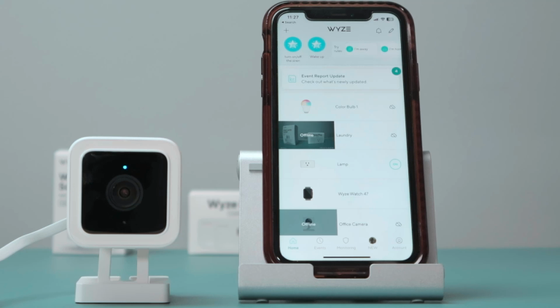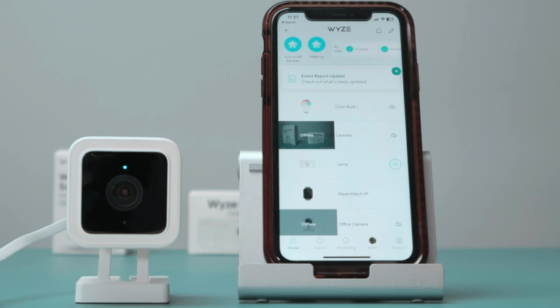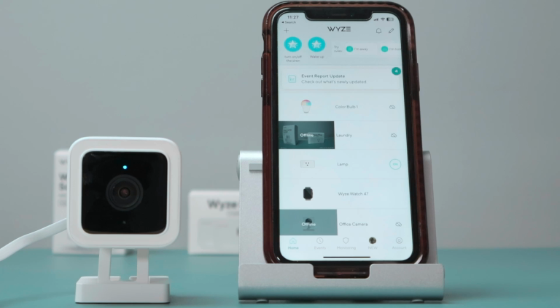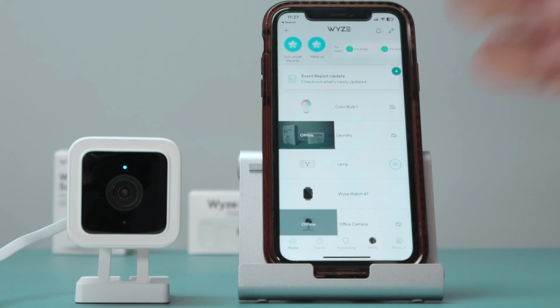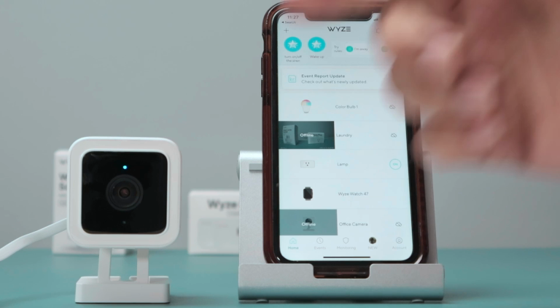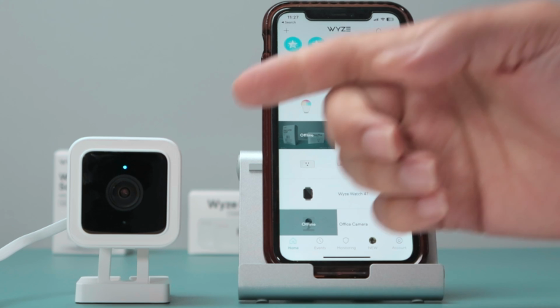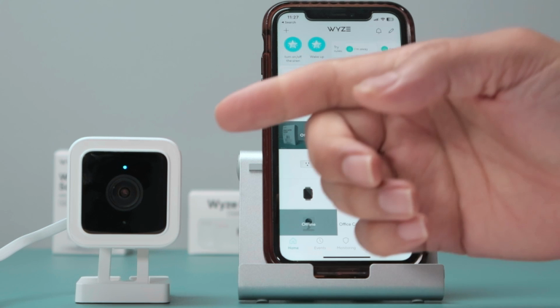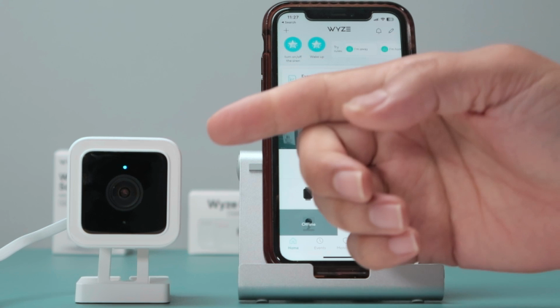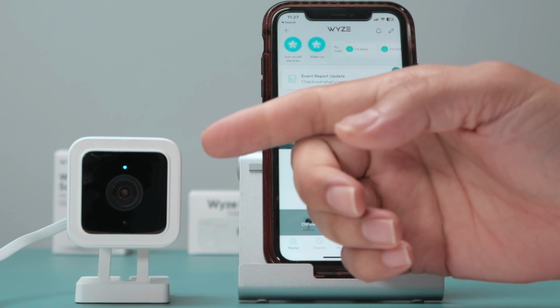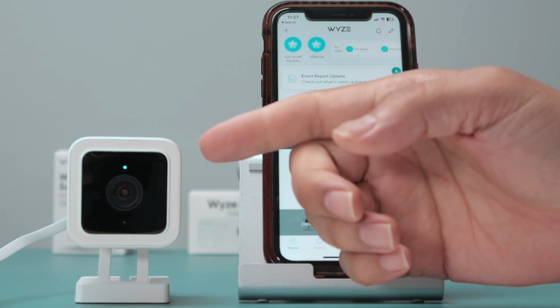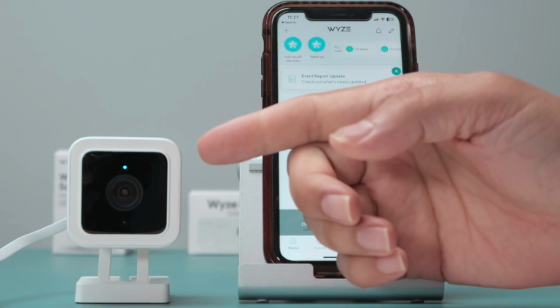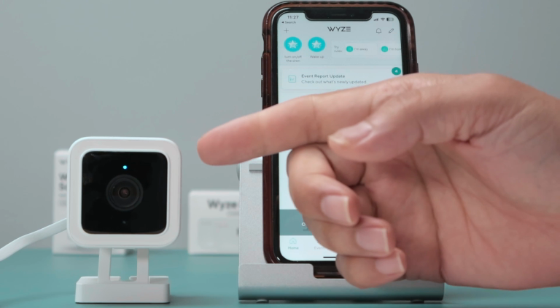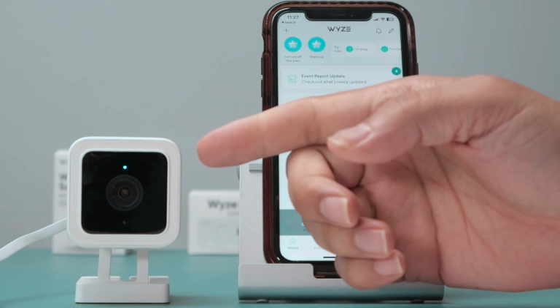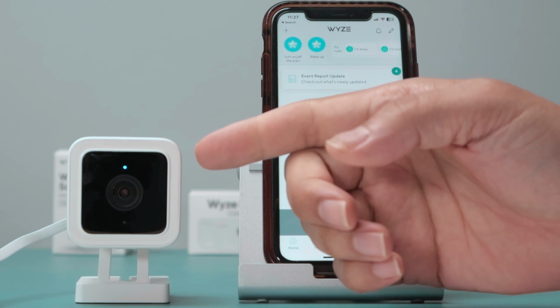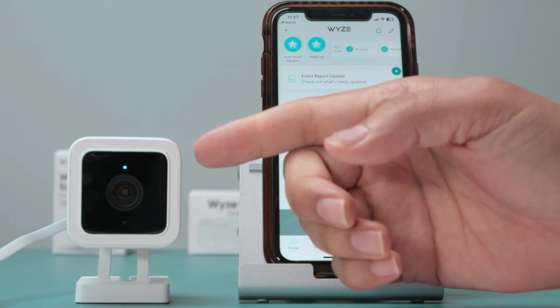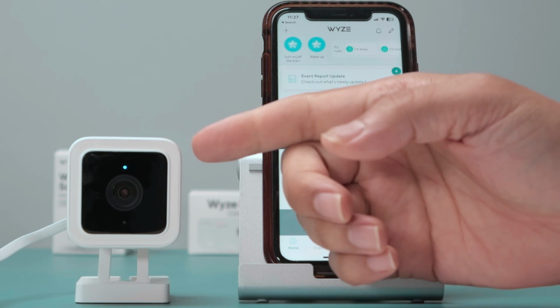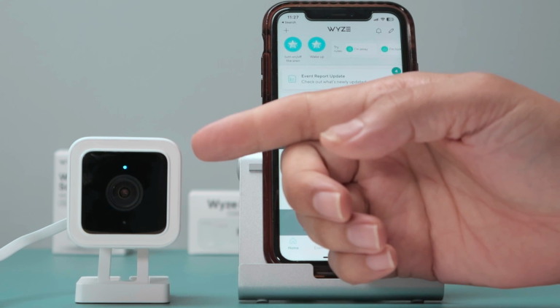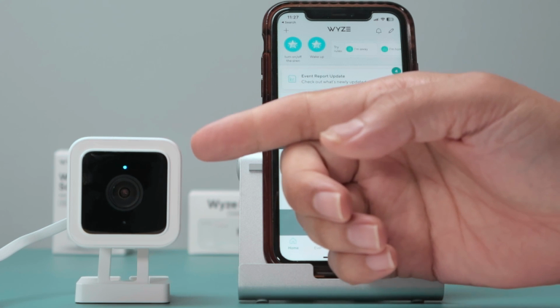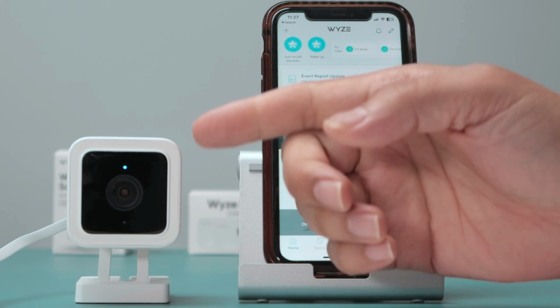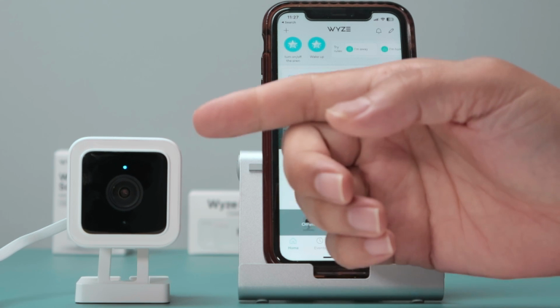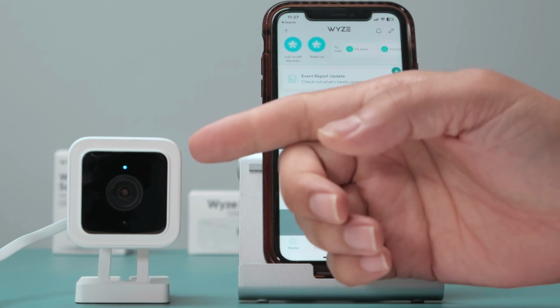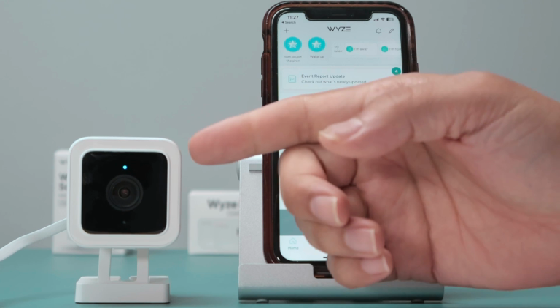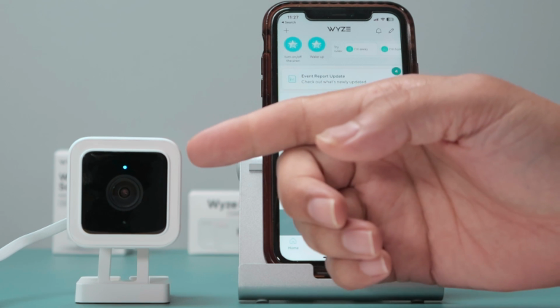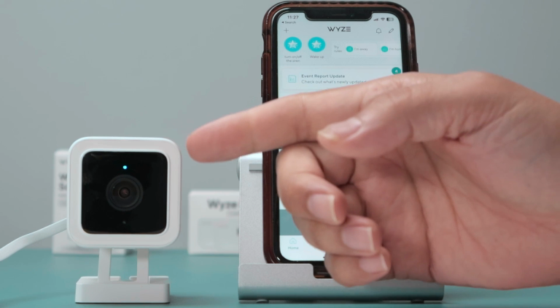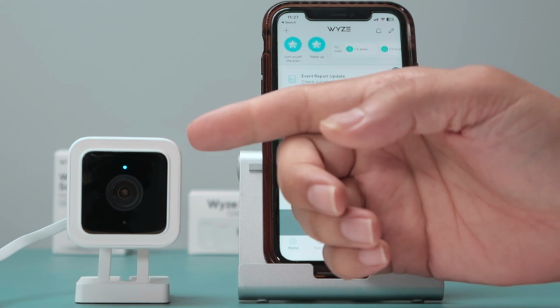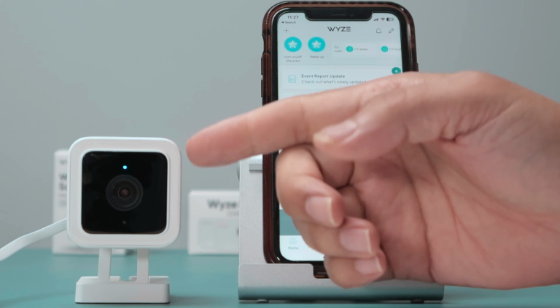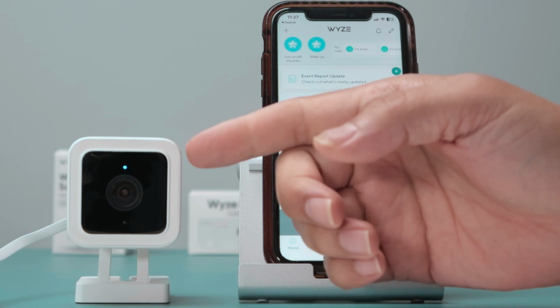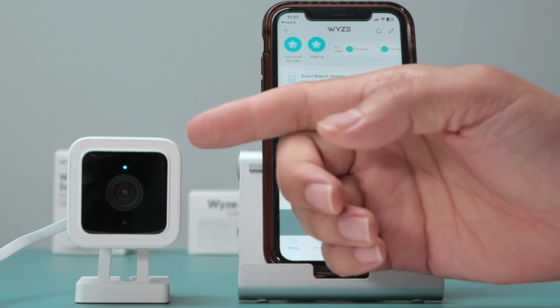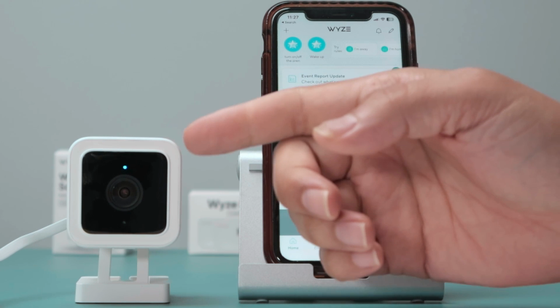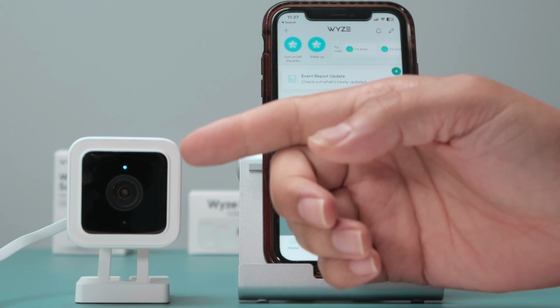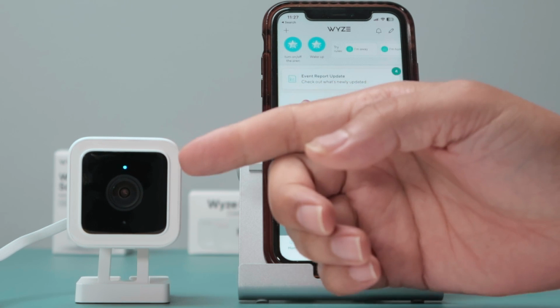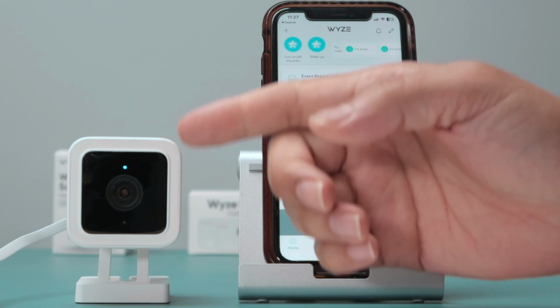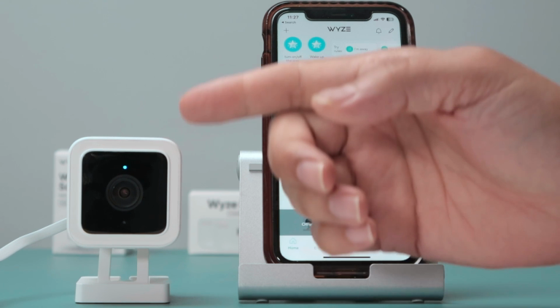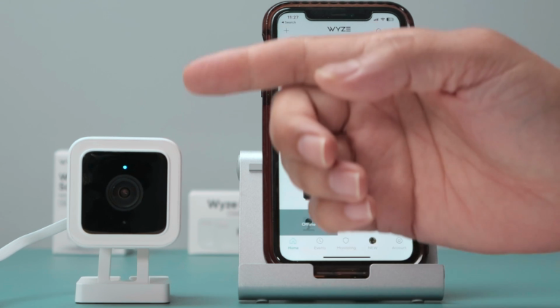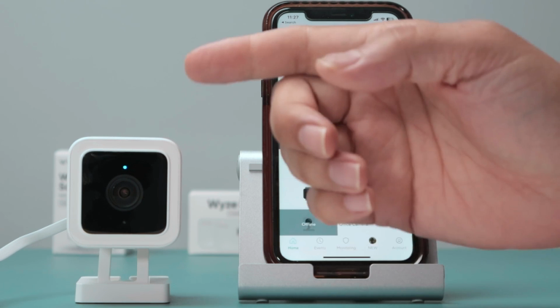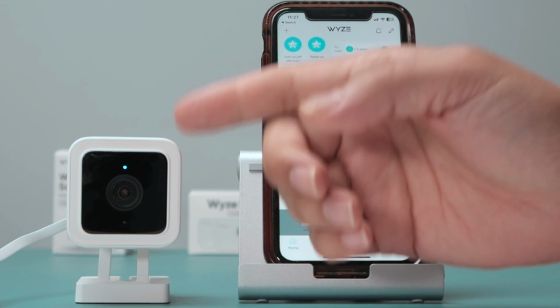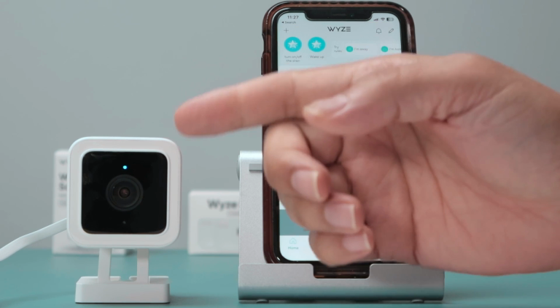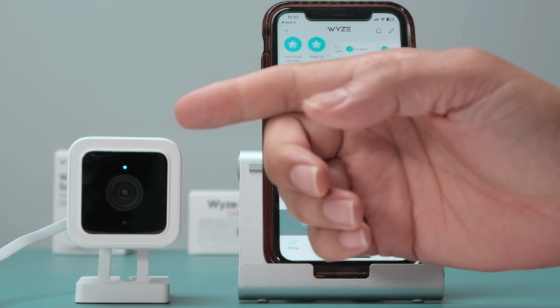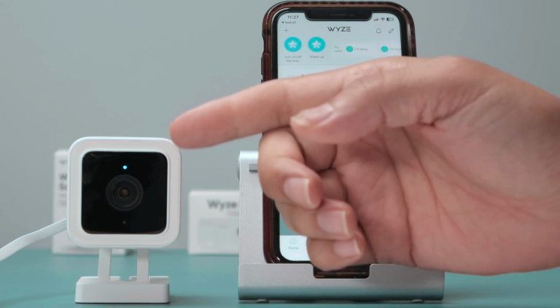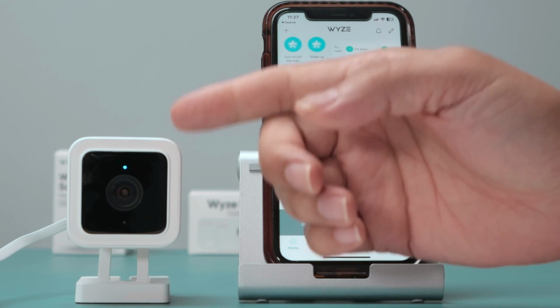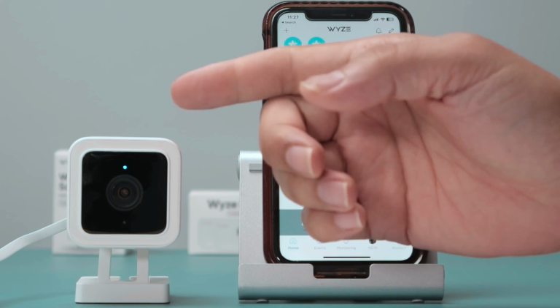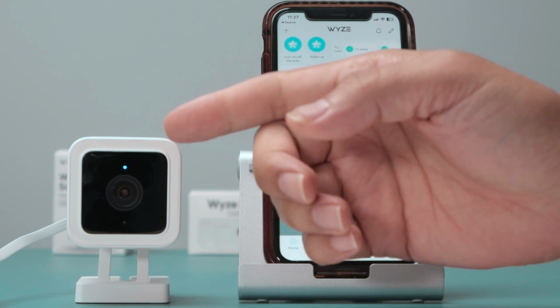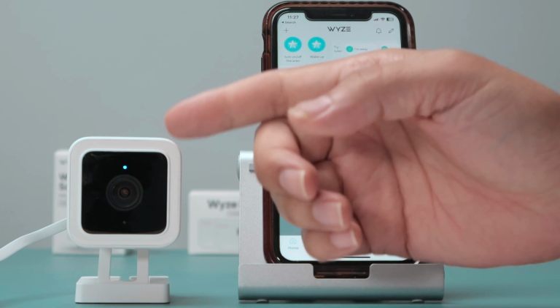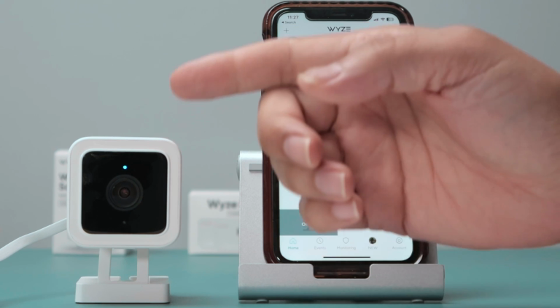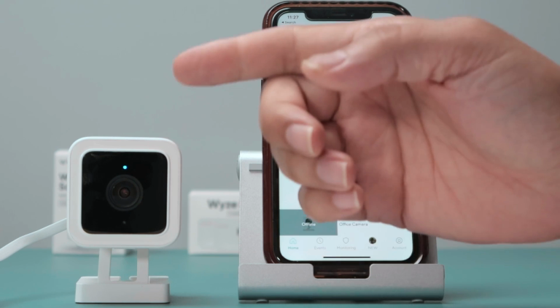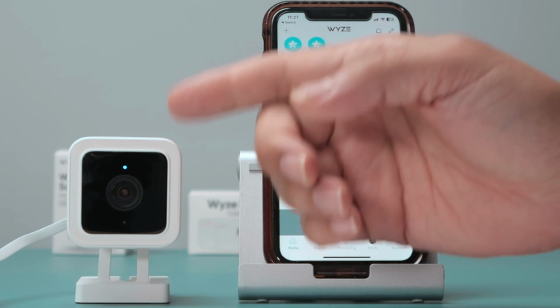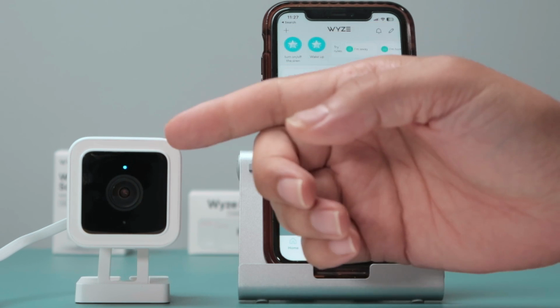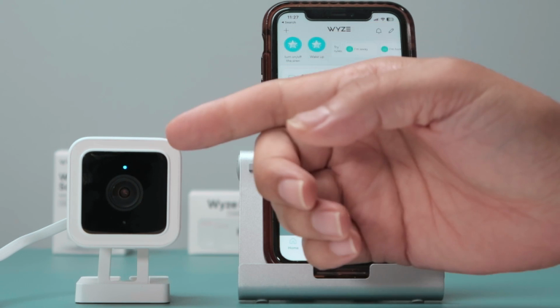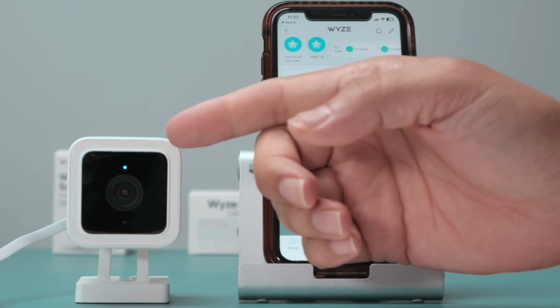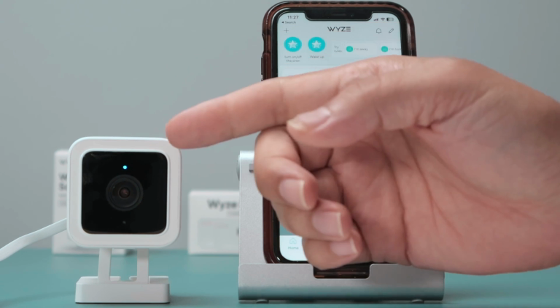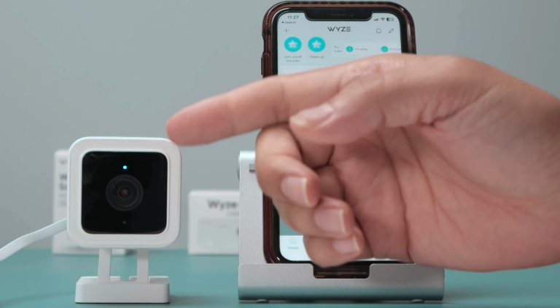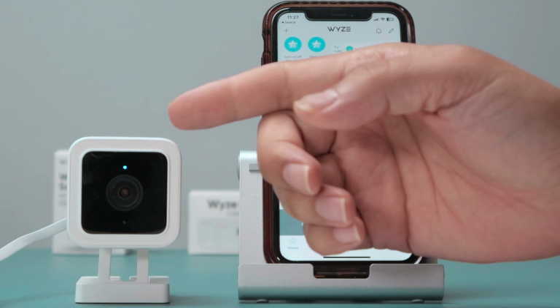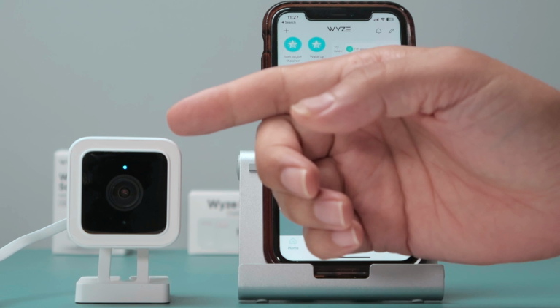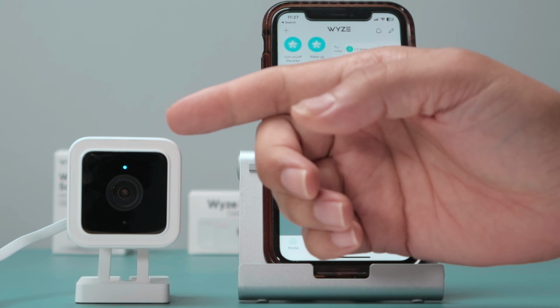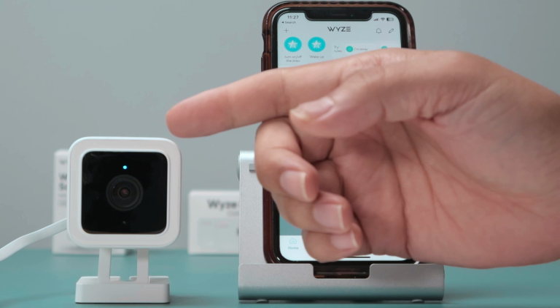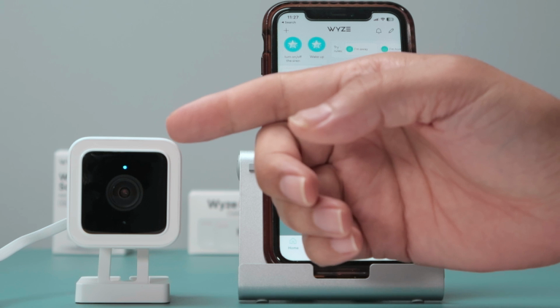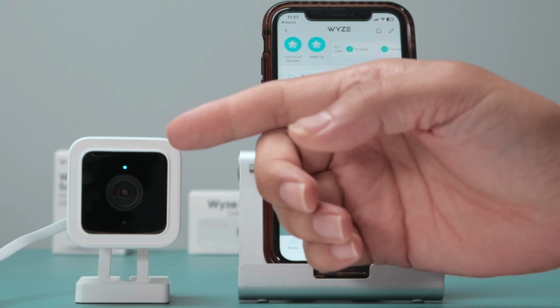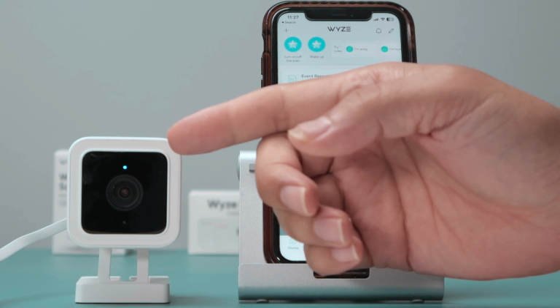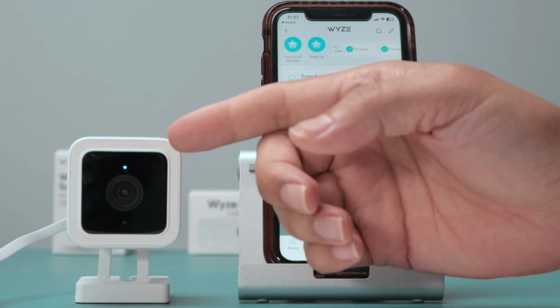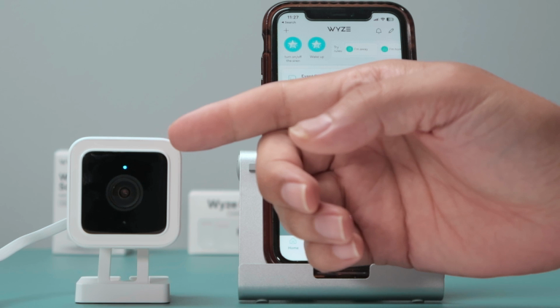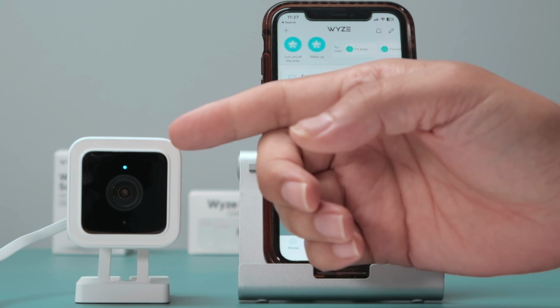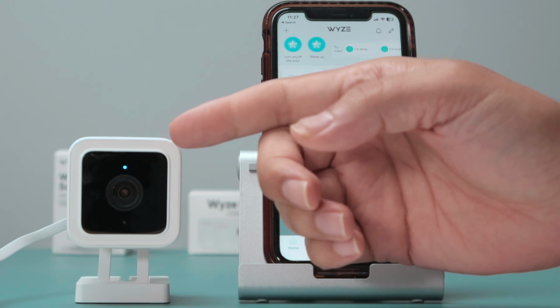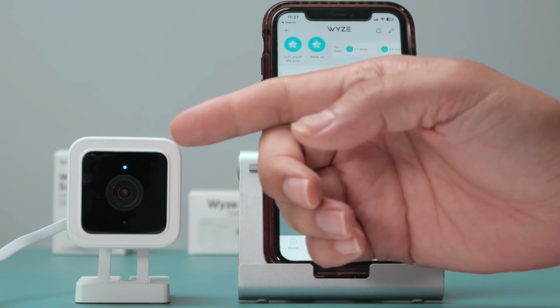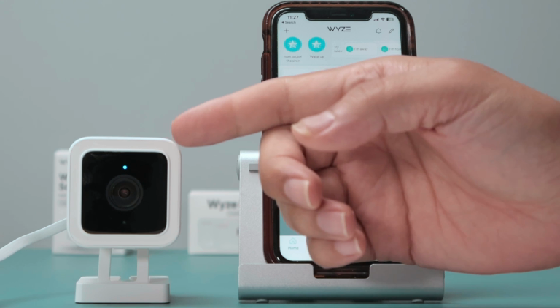Hello there. Let's talk today about the Wyze Cam version 3. When the red light stays on, that's not normal.